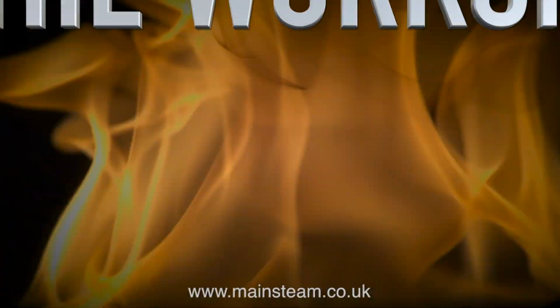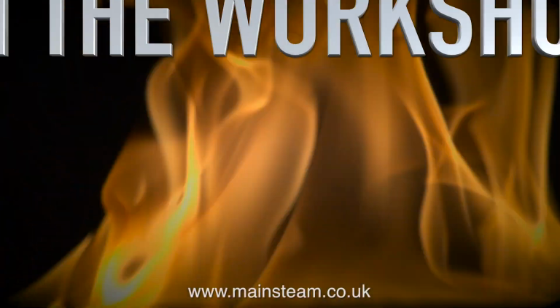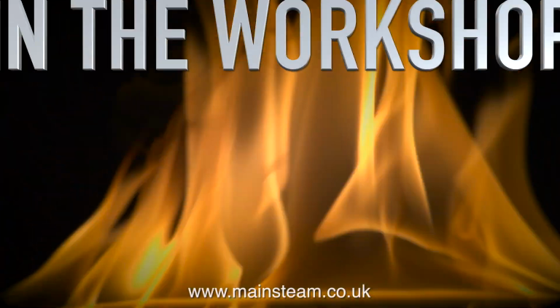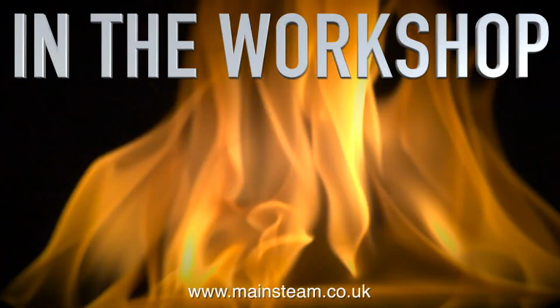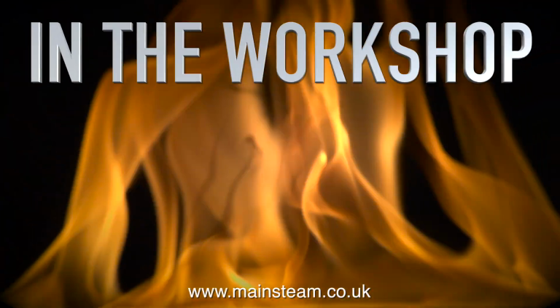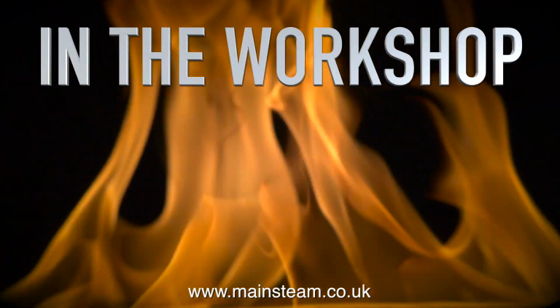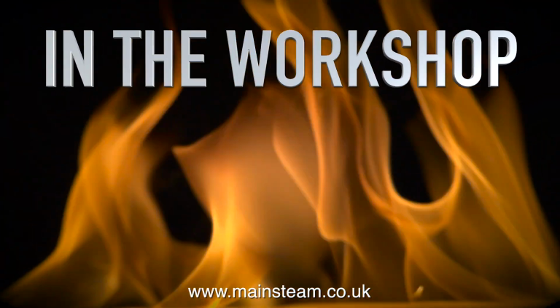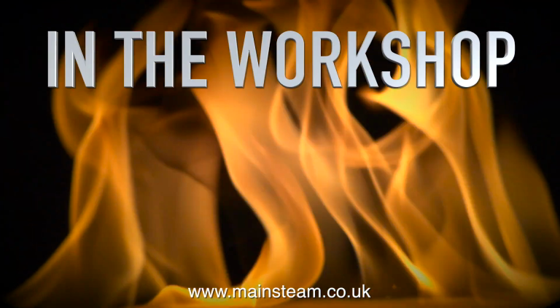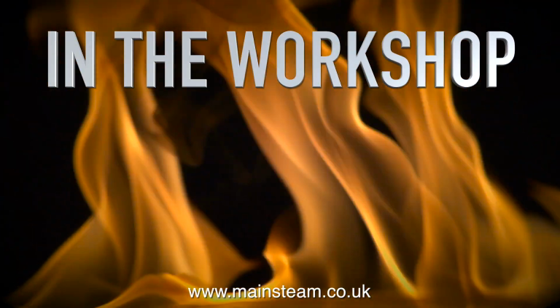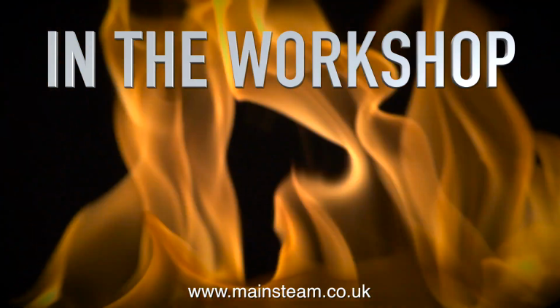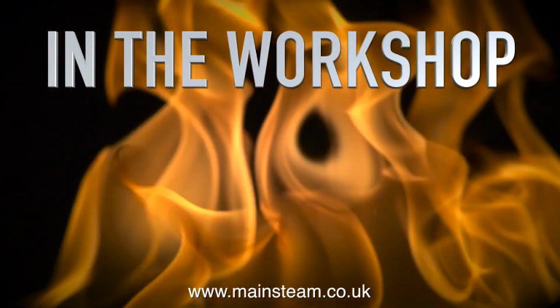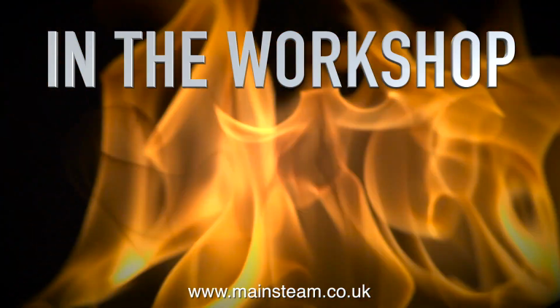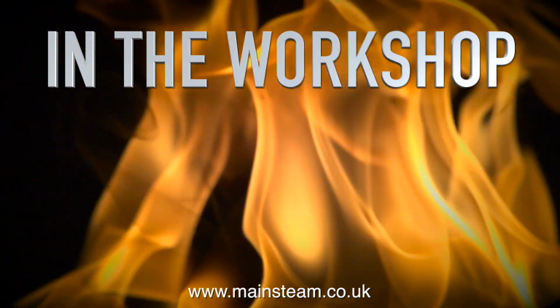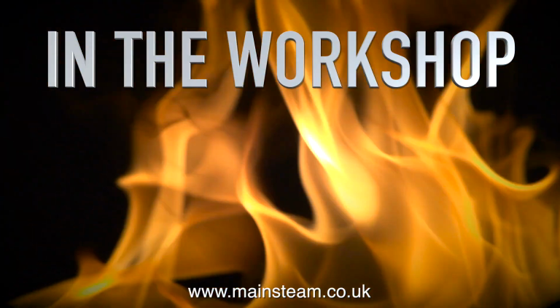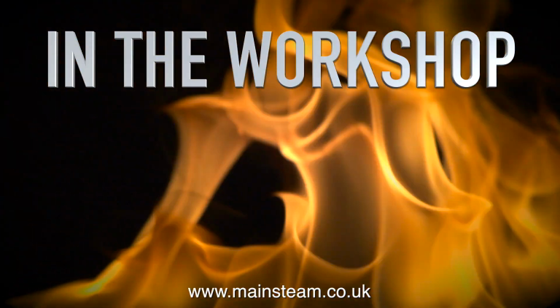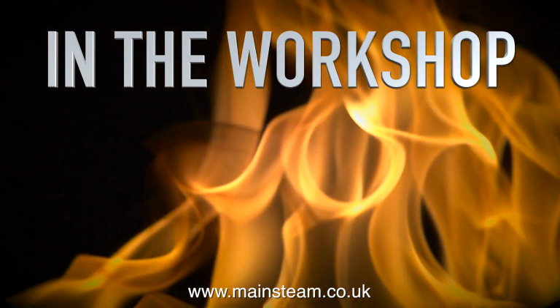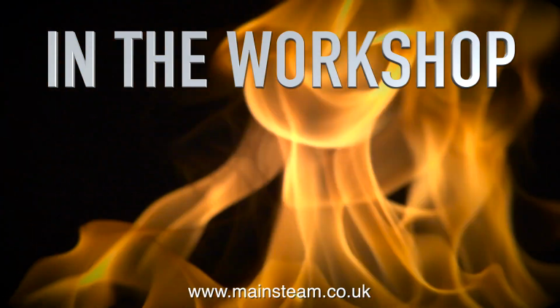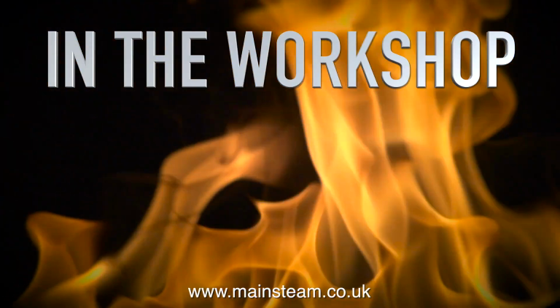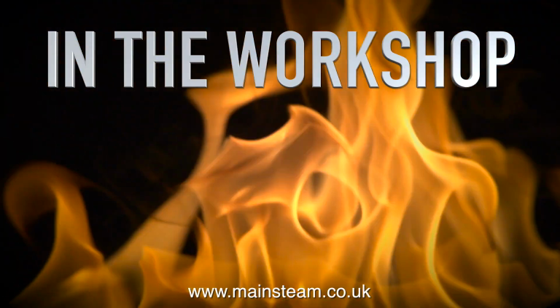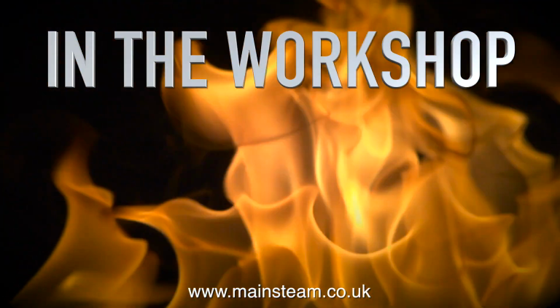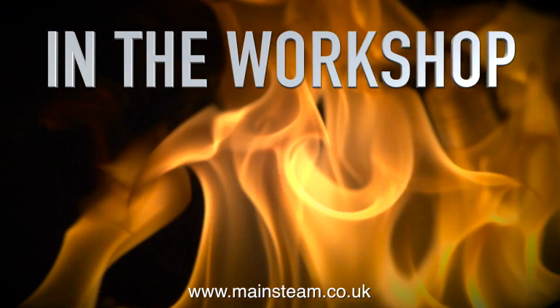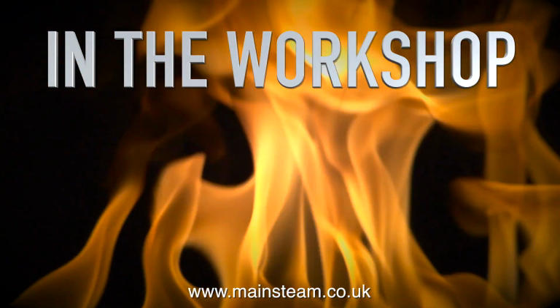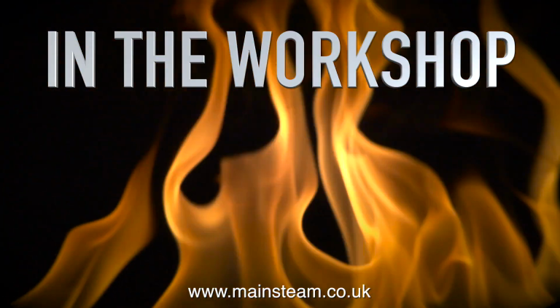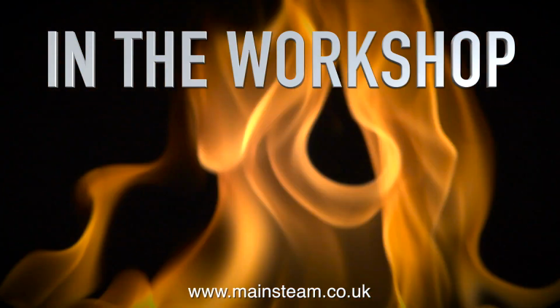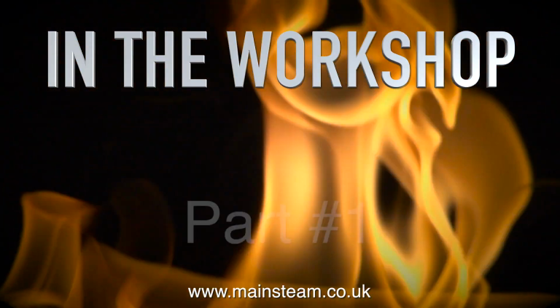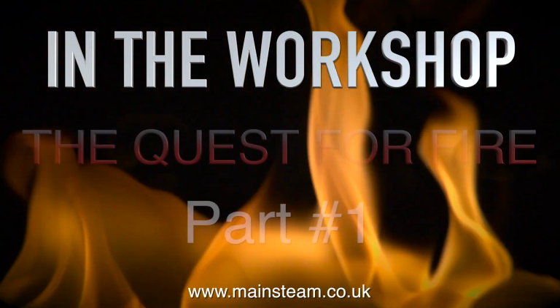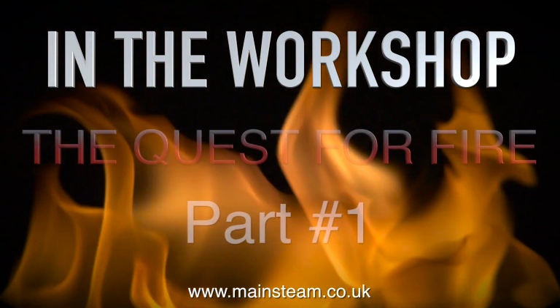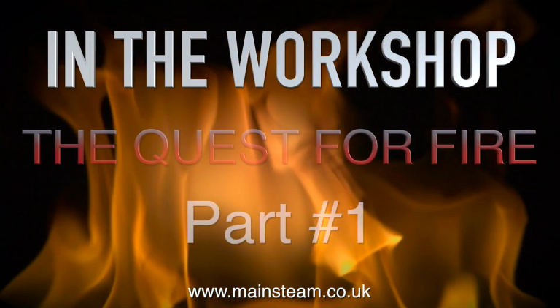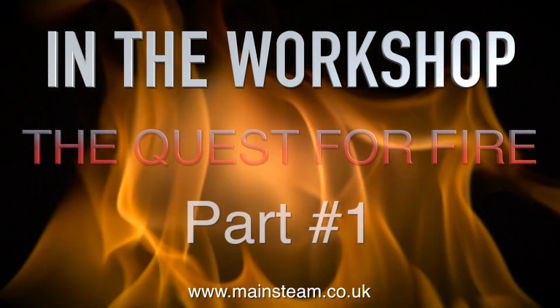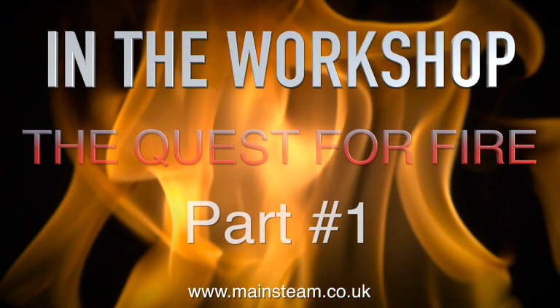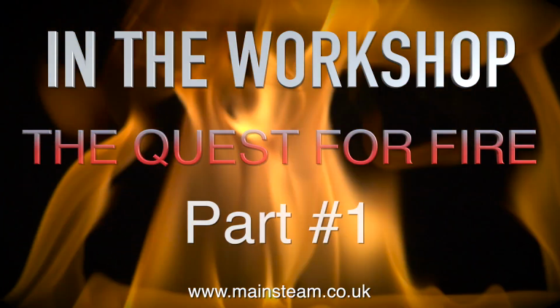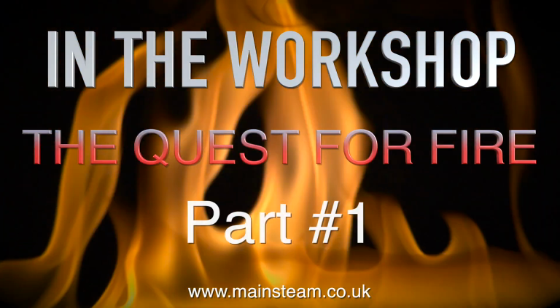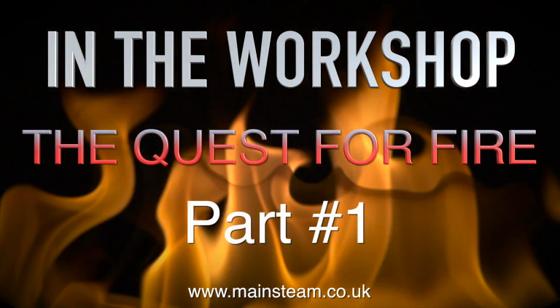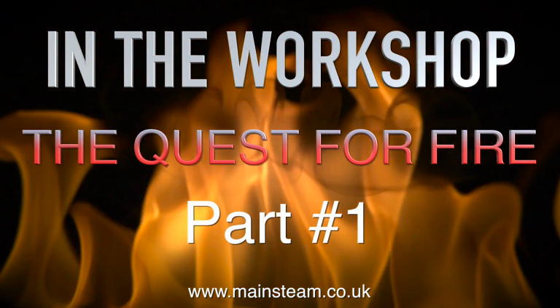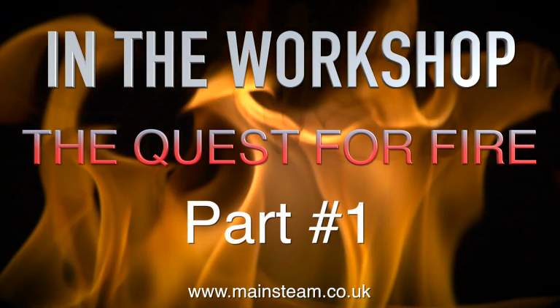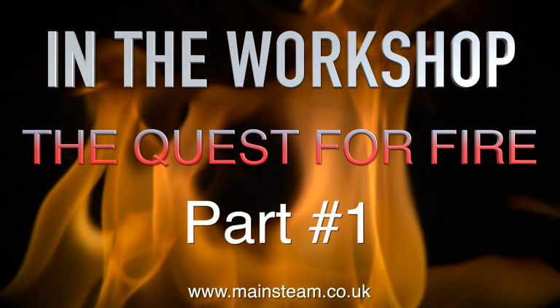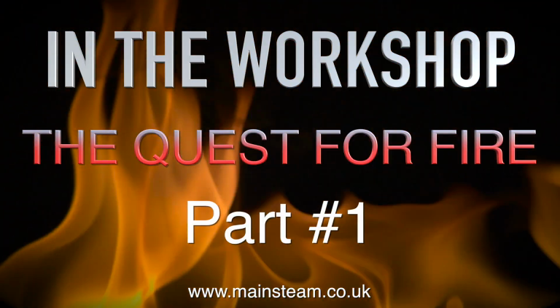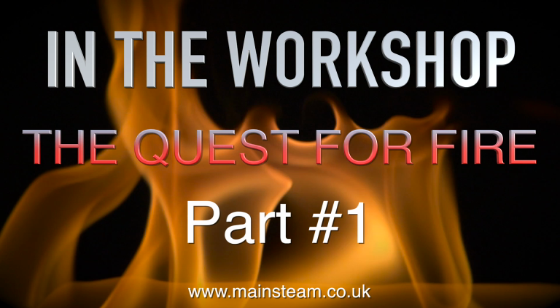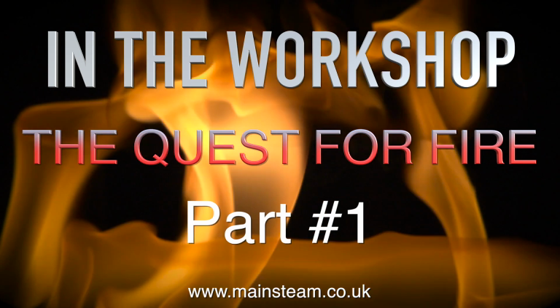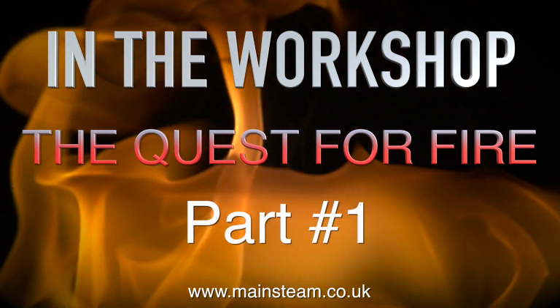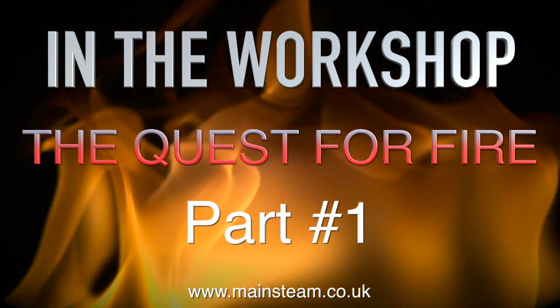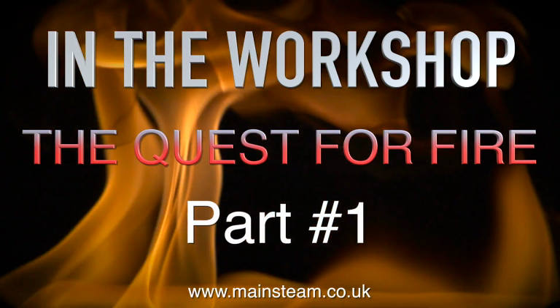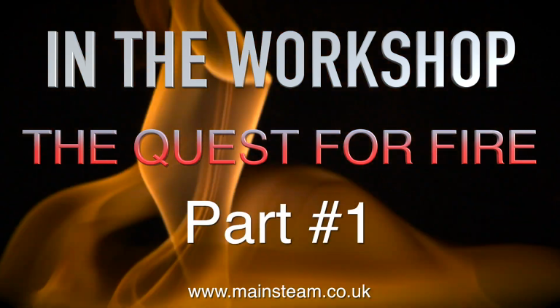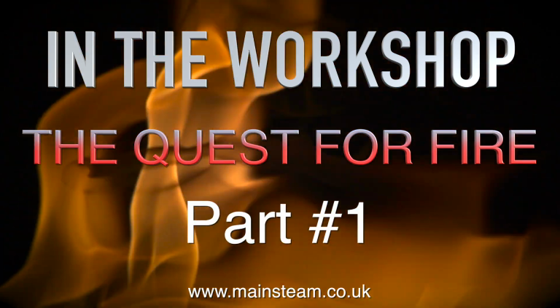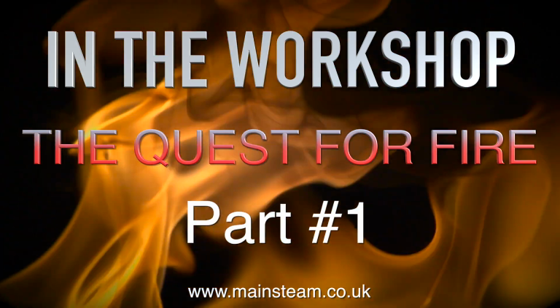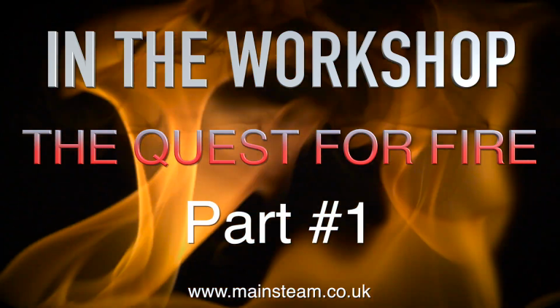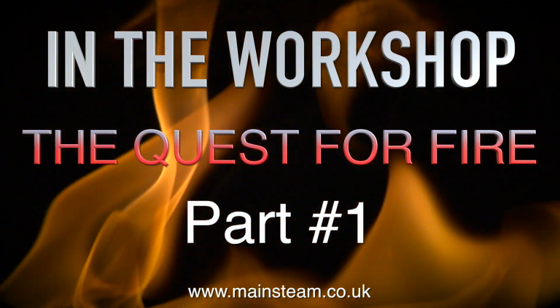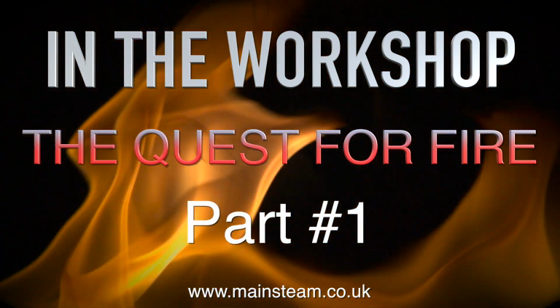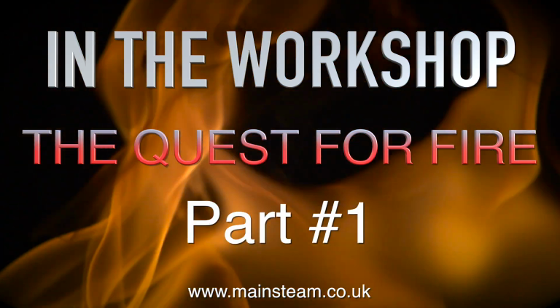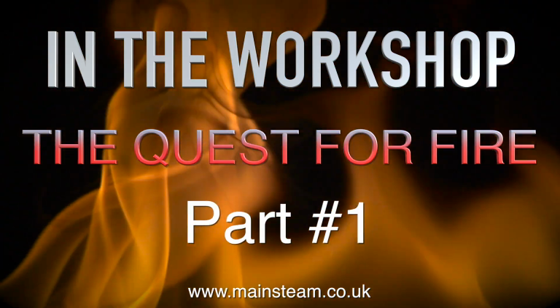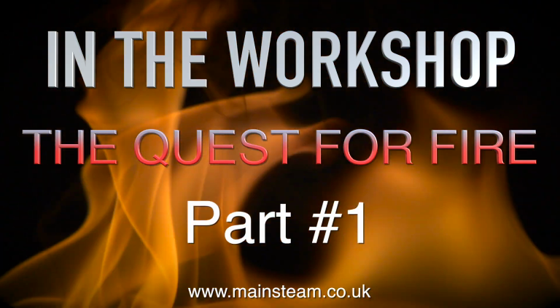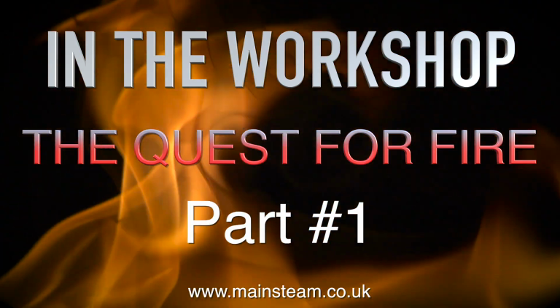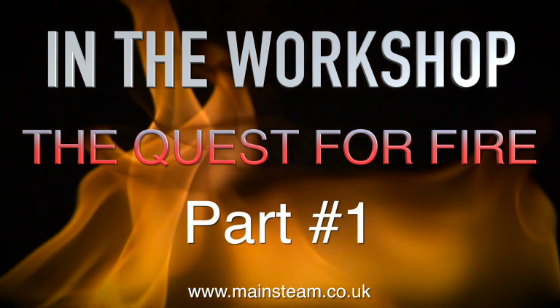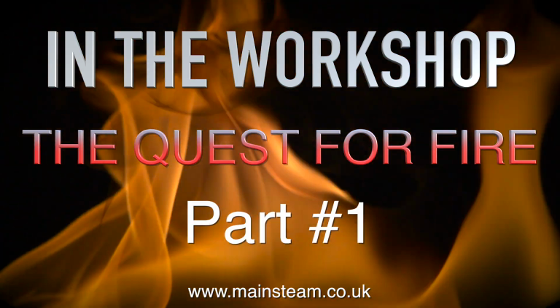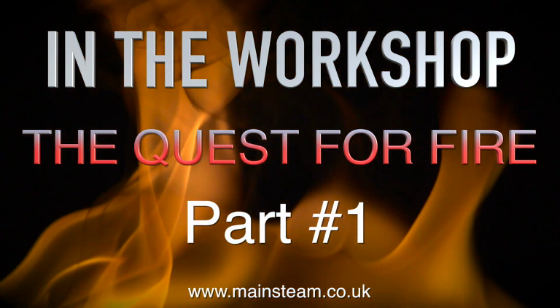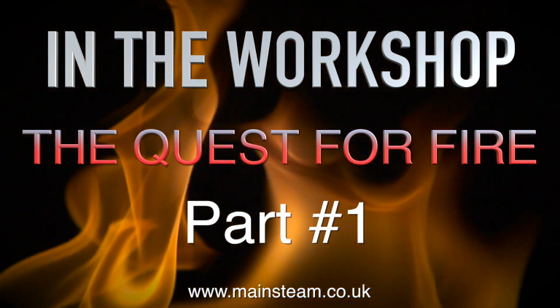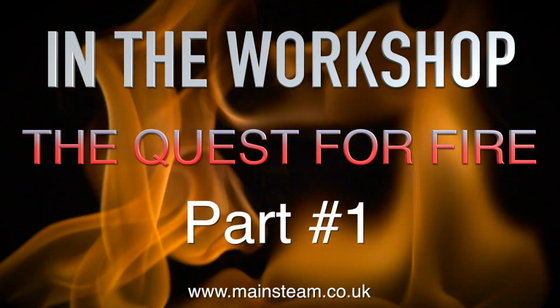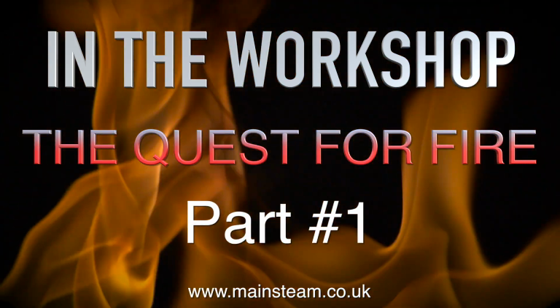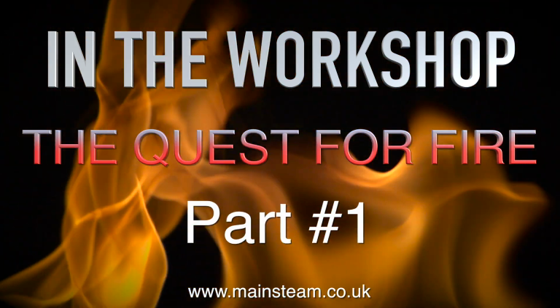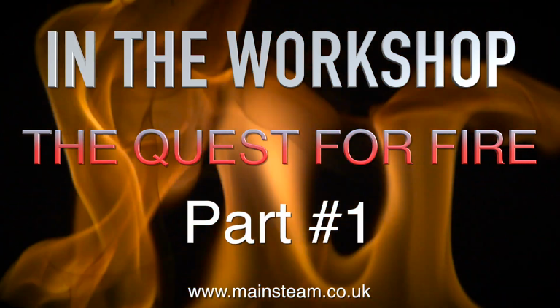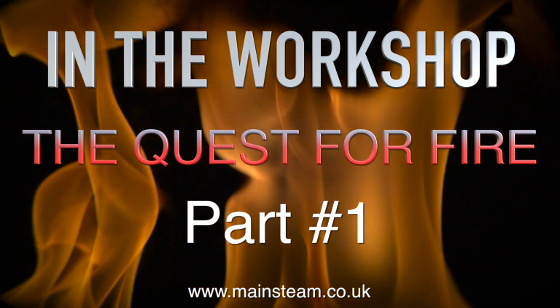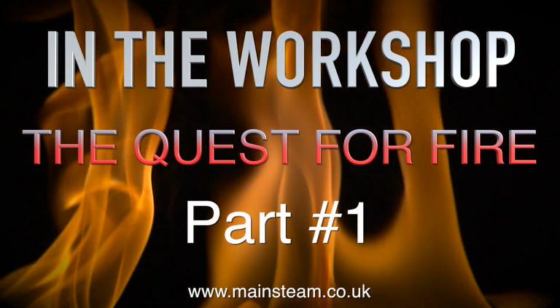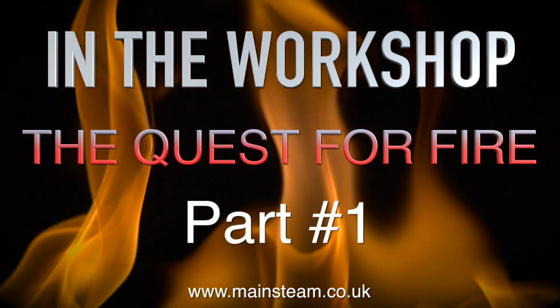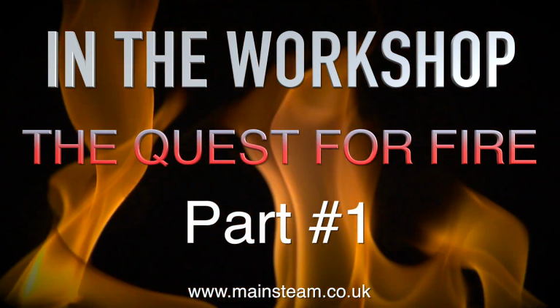Welcome to In The Workshop, and this is a special feature called The Quest For Fire, and this is the first part.